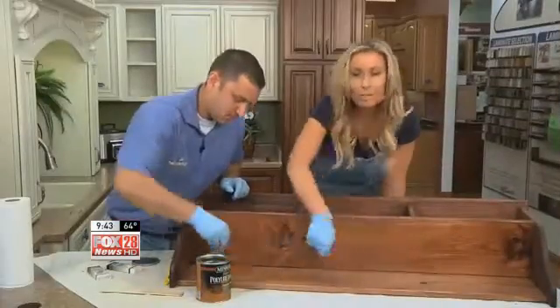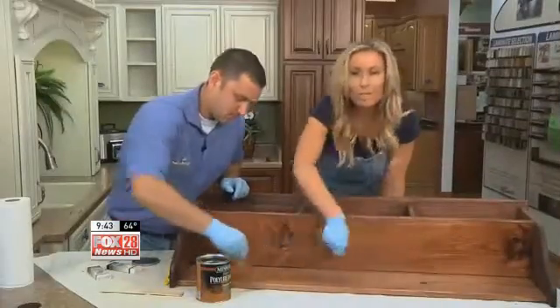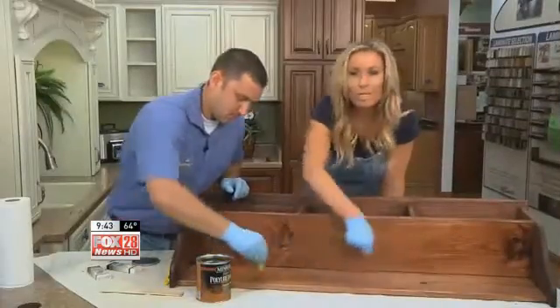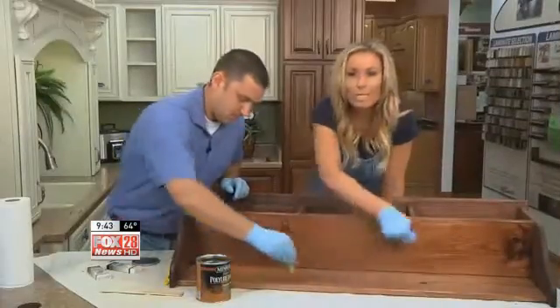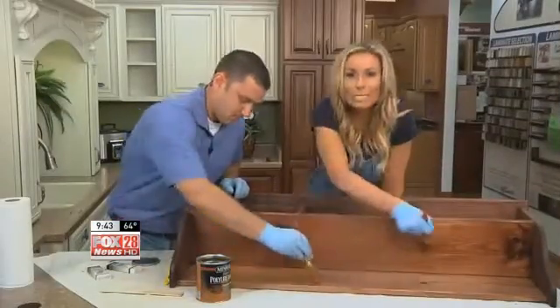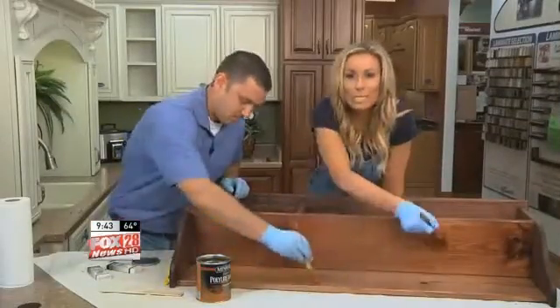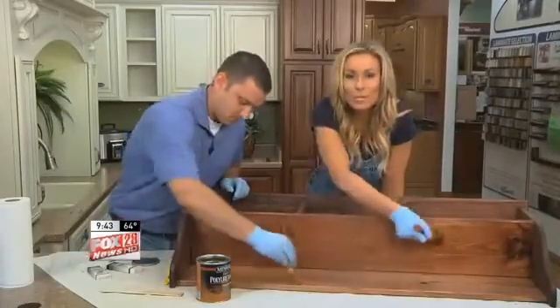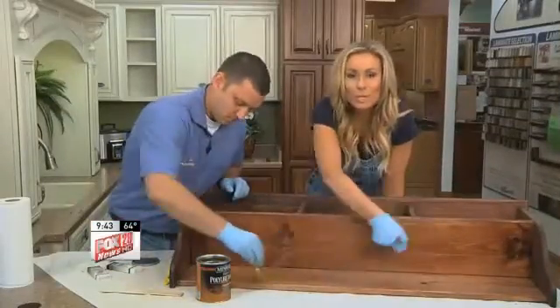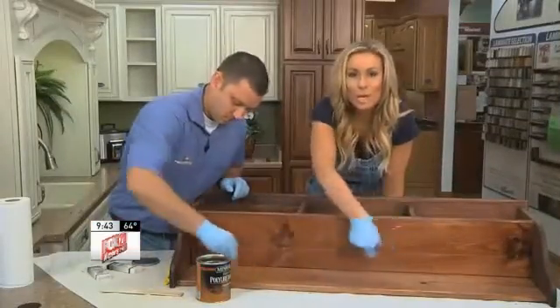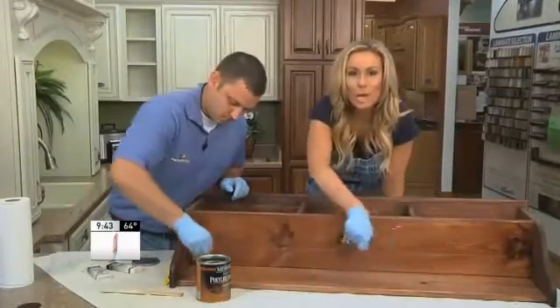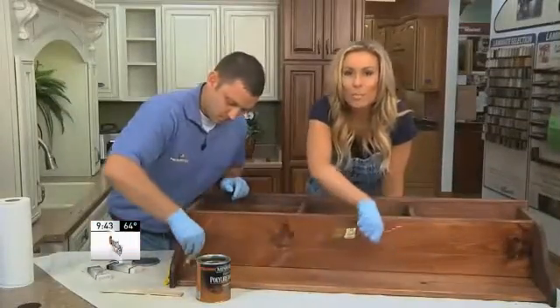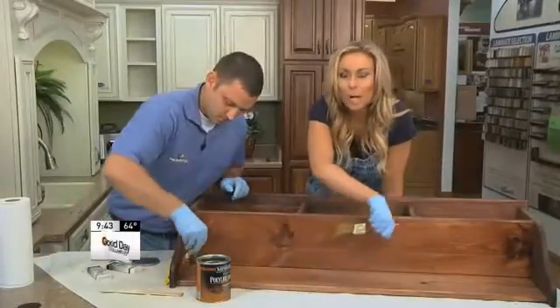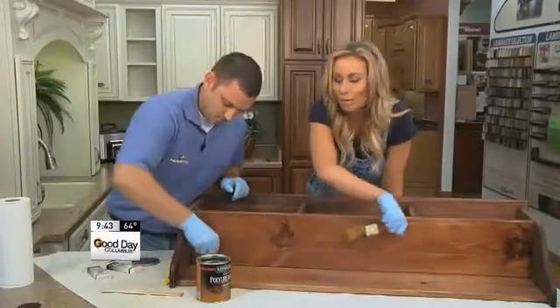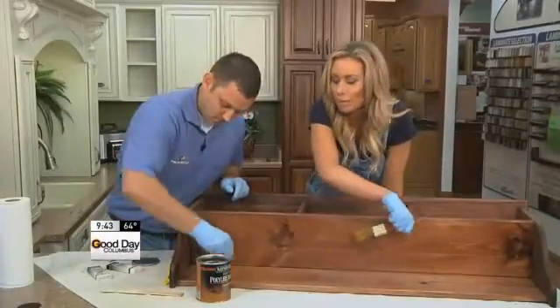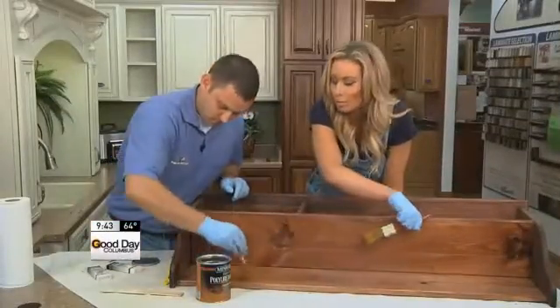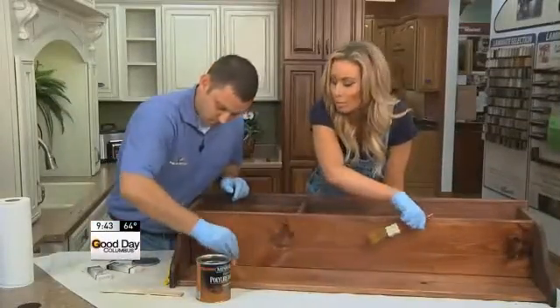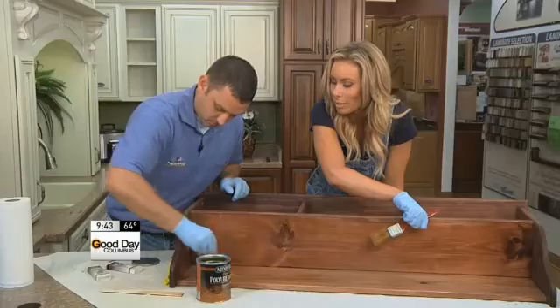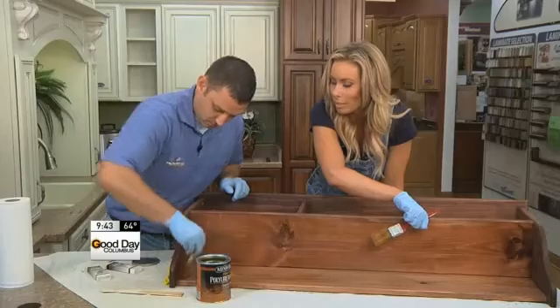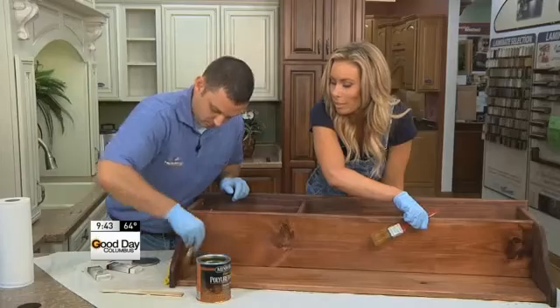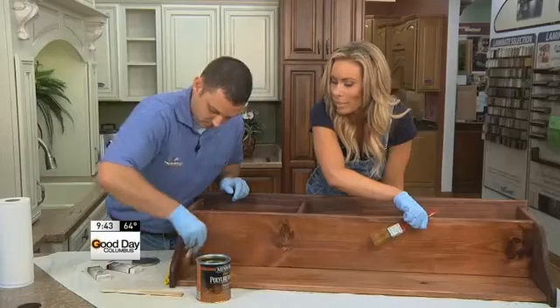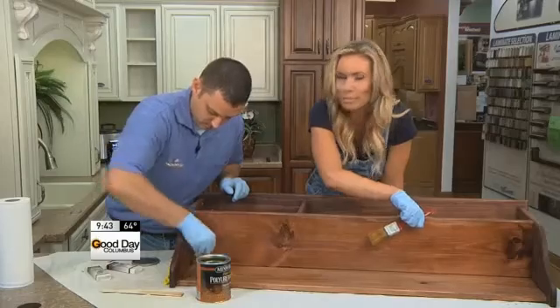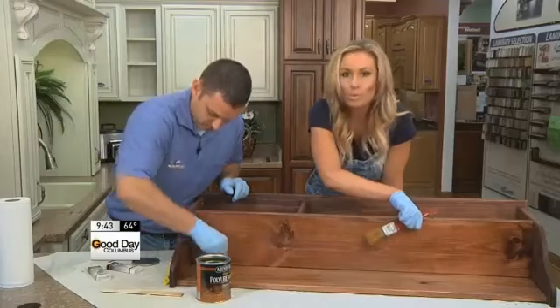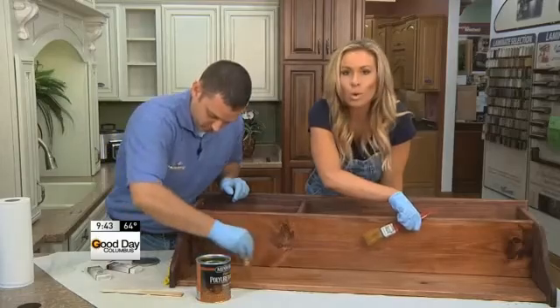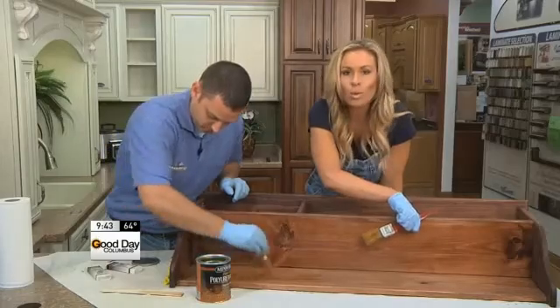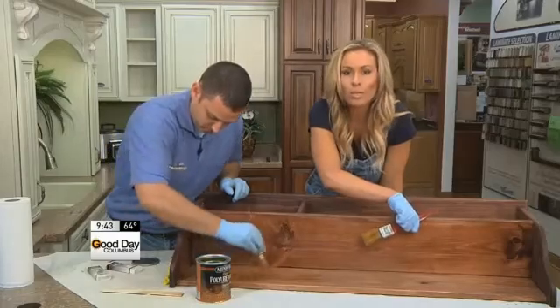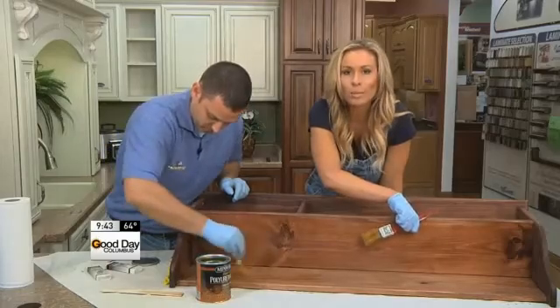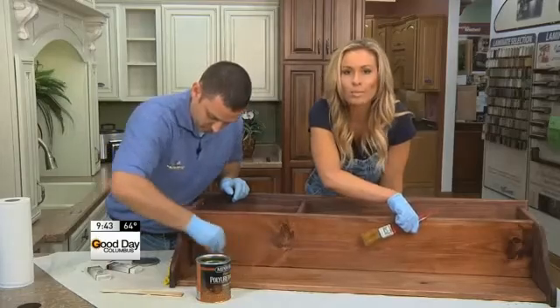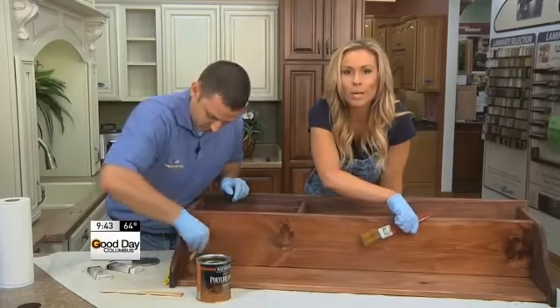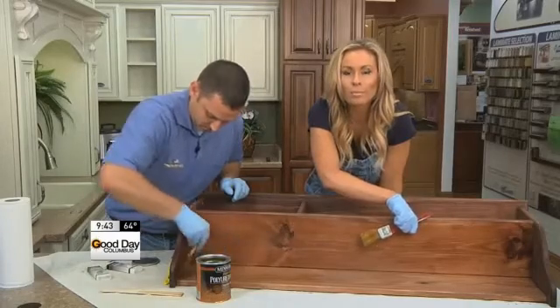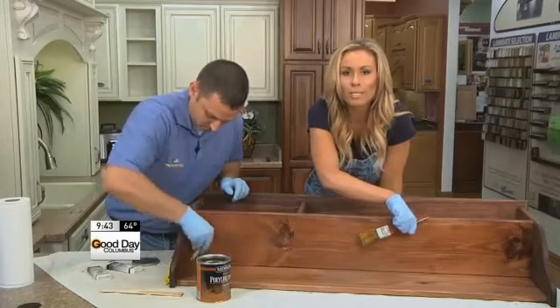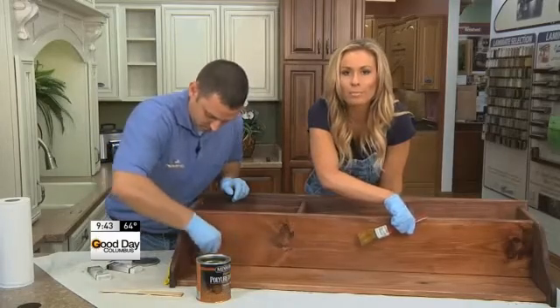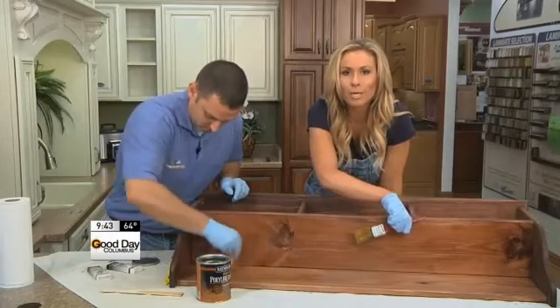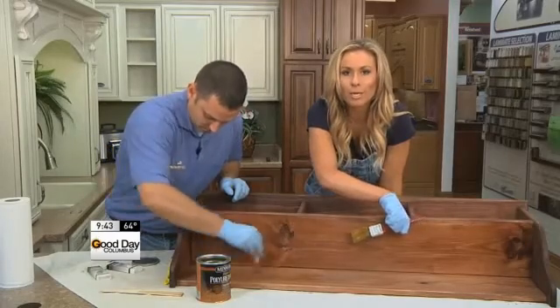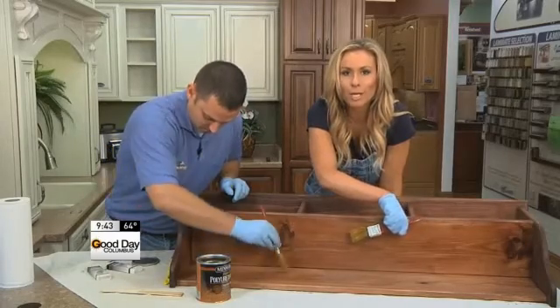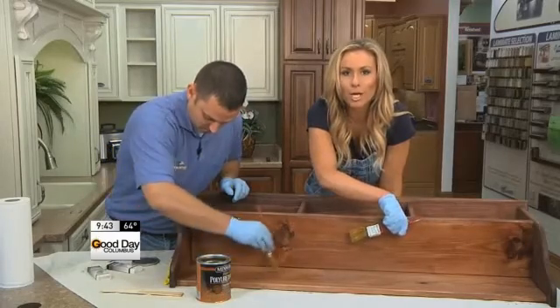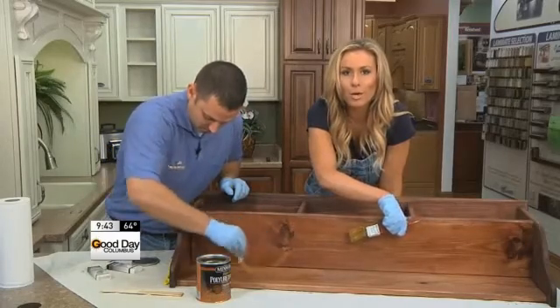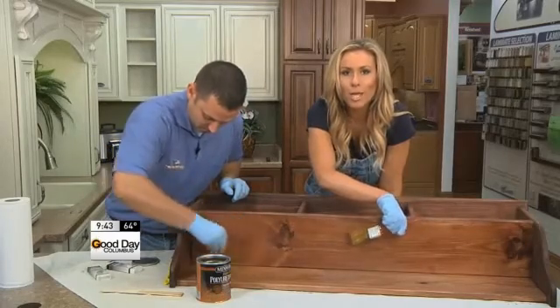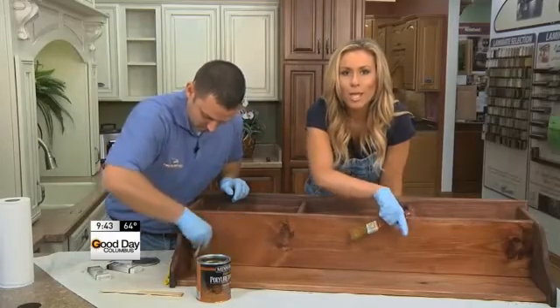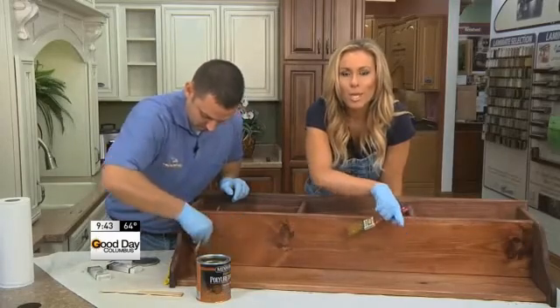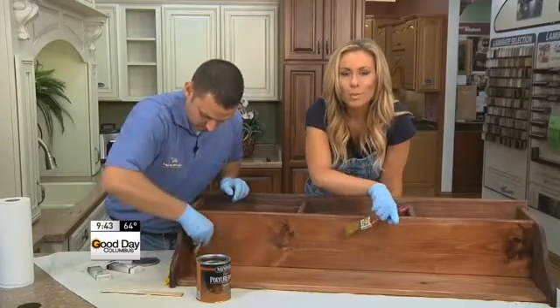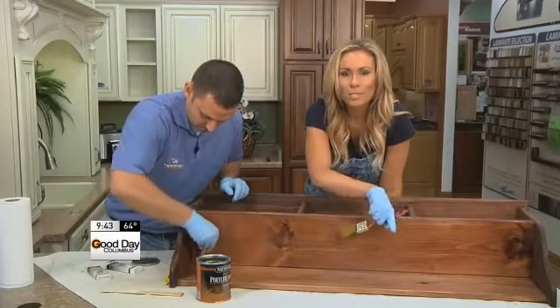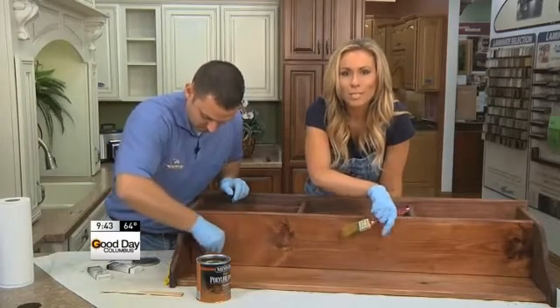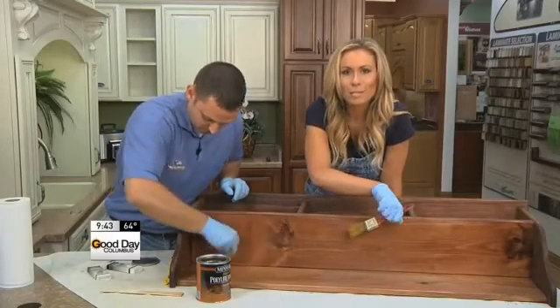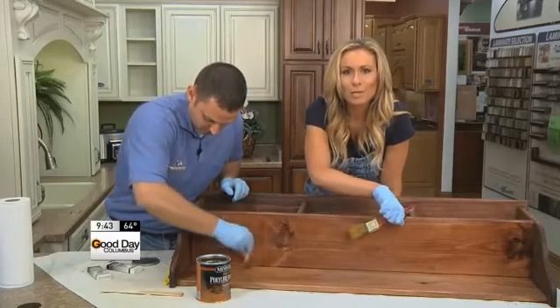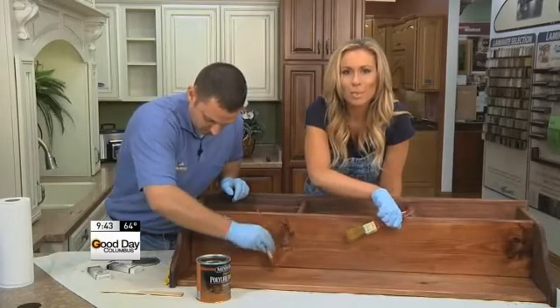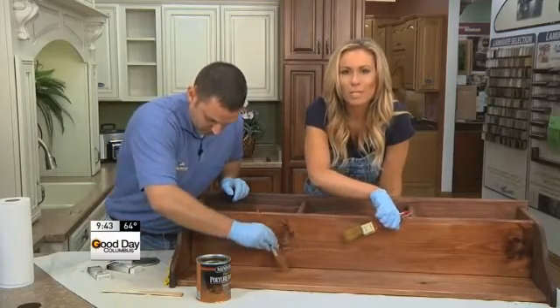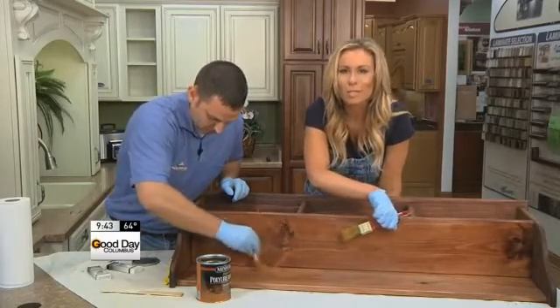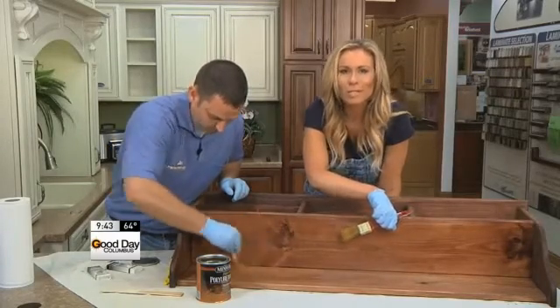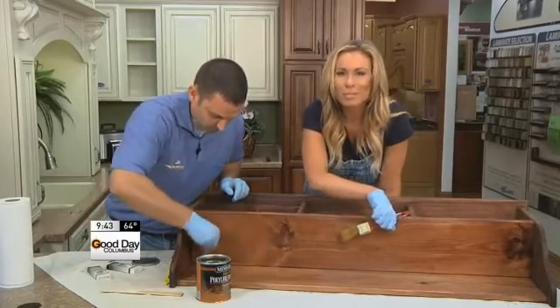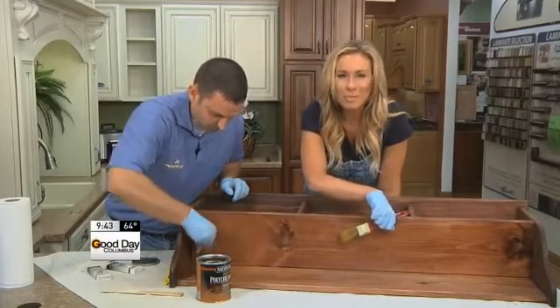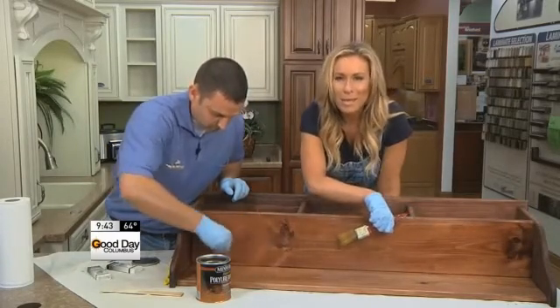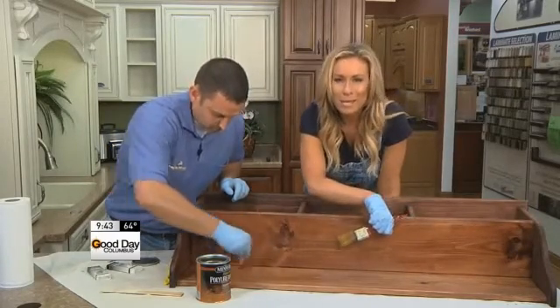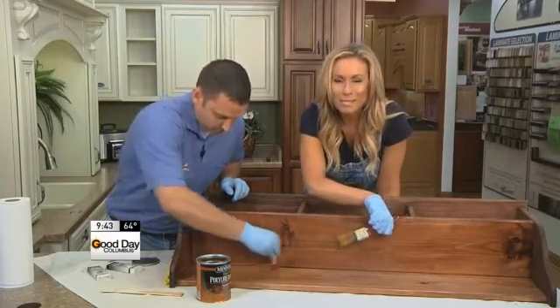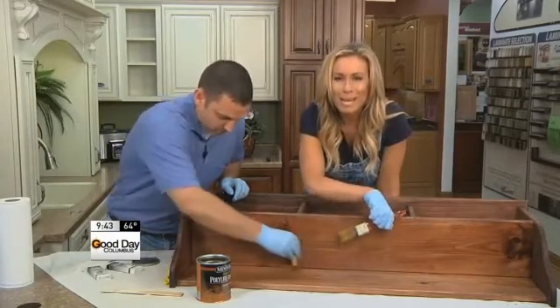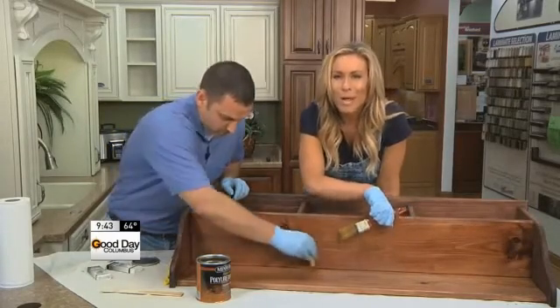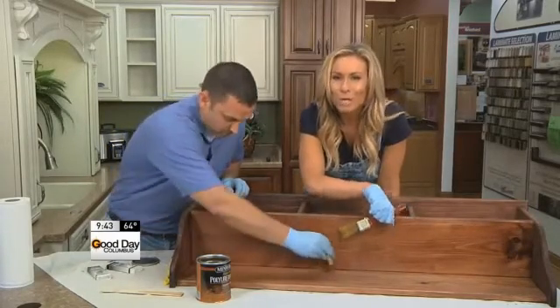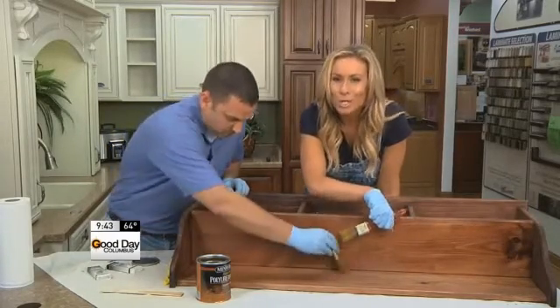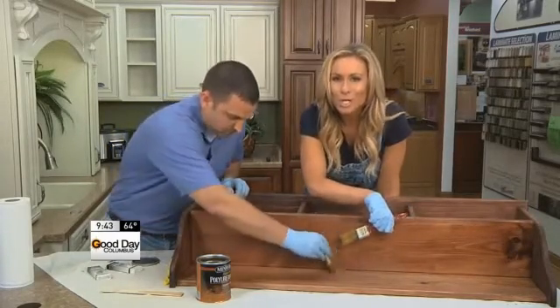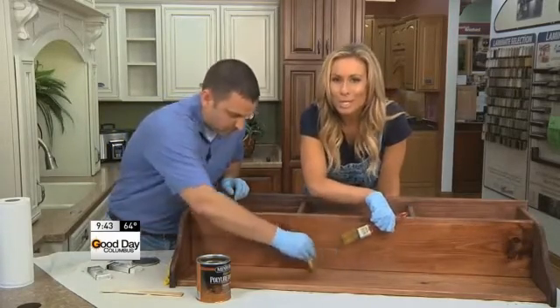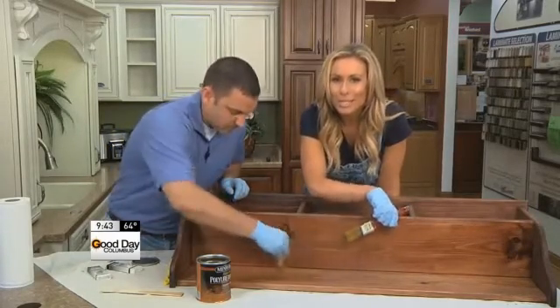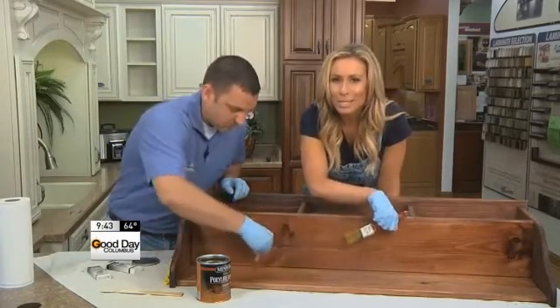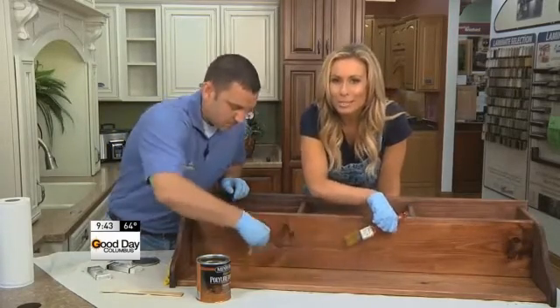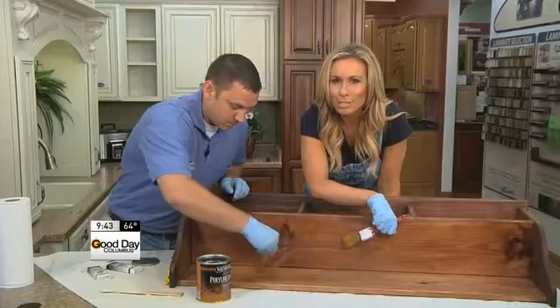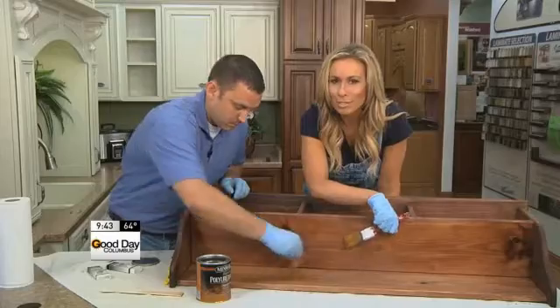We're gonna continue with our polyurethane, get this whole thing prepped and ready to go. We'll see you in a little bit — you're gonna be amazed at how good this looks.